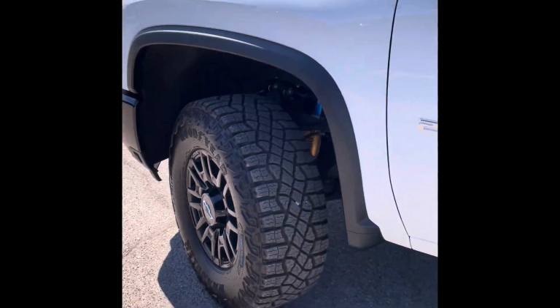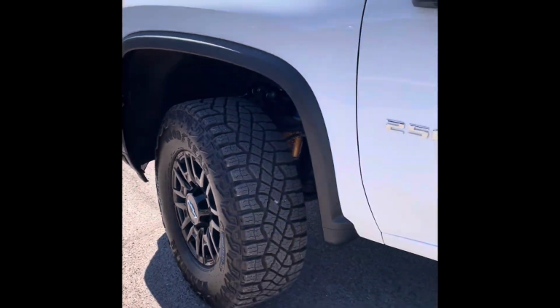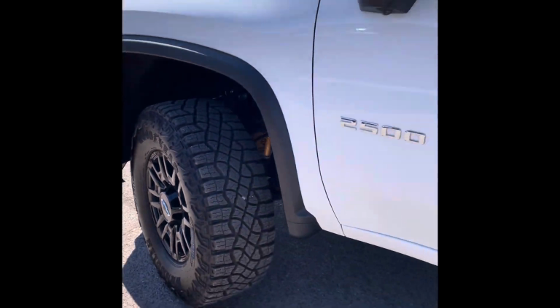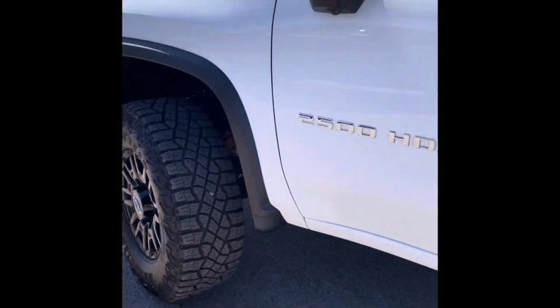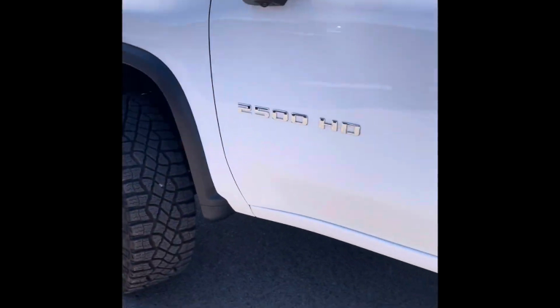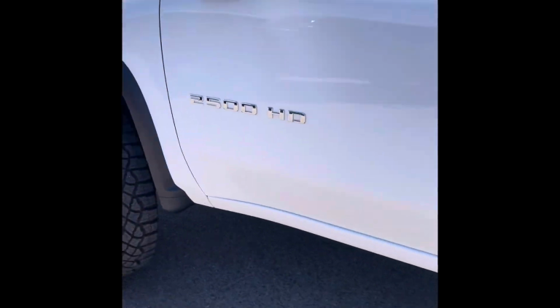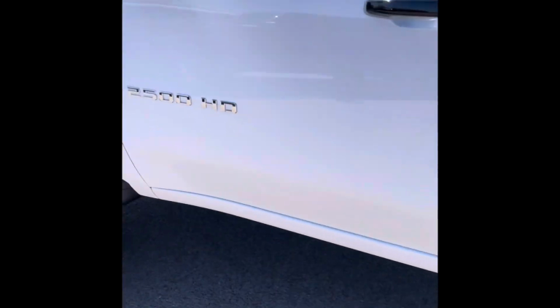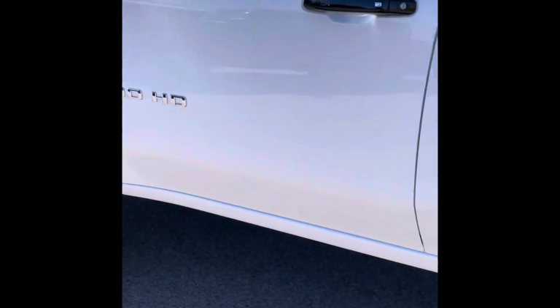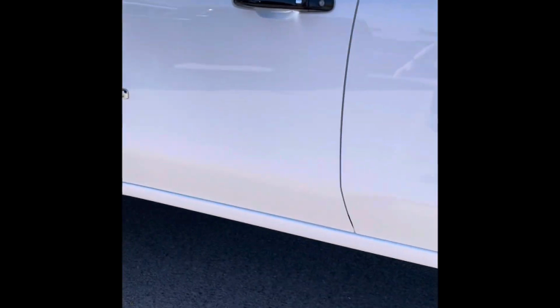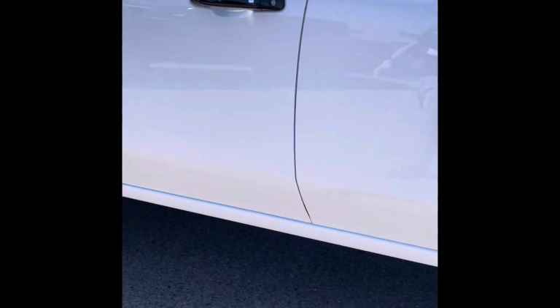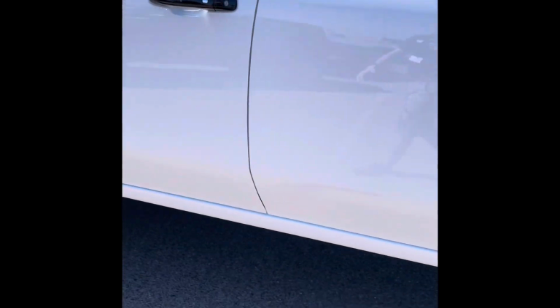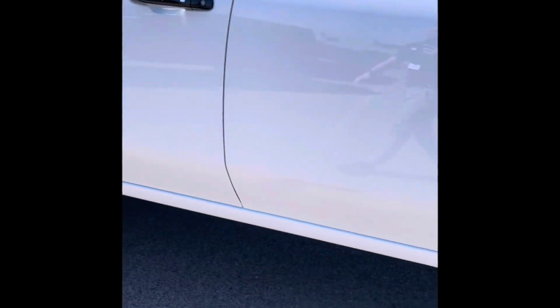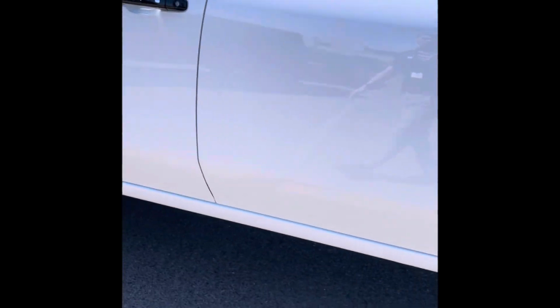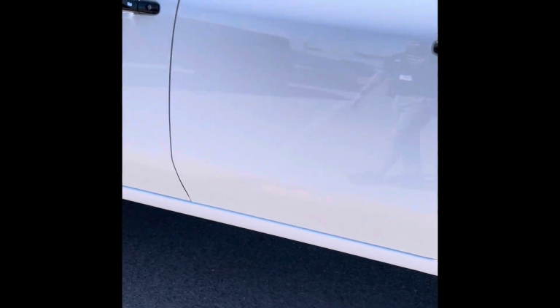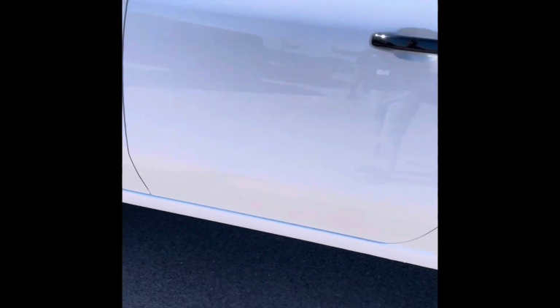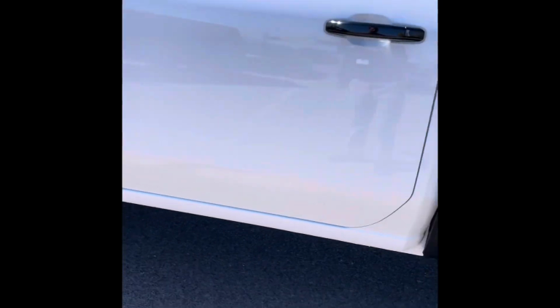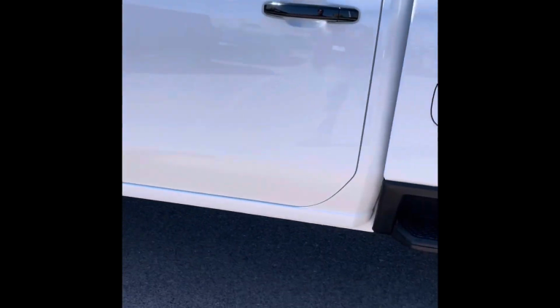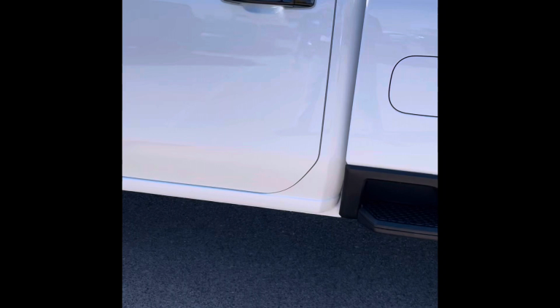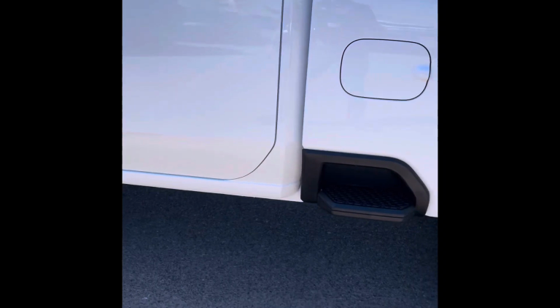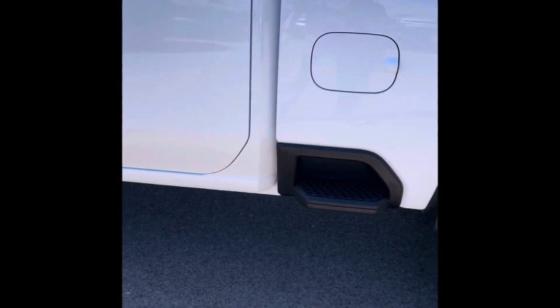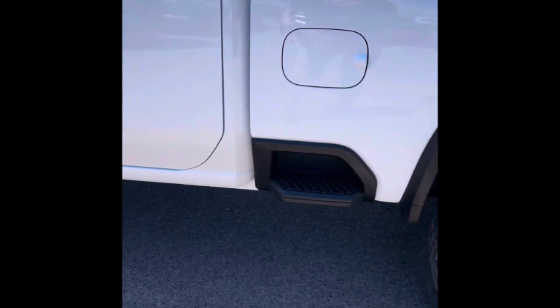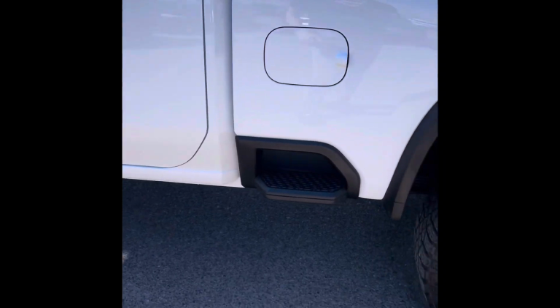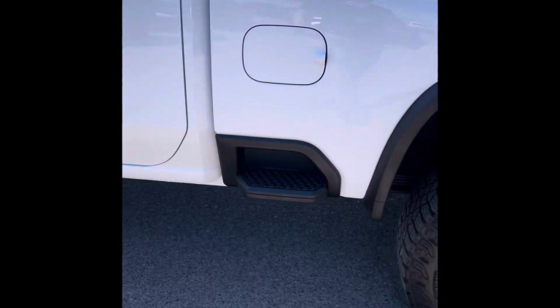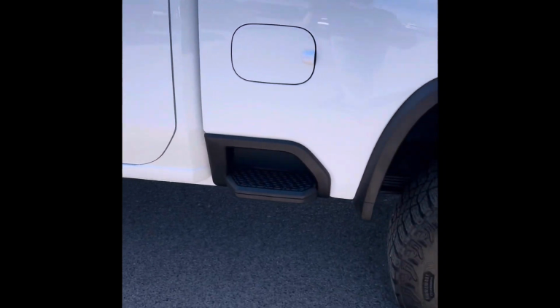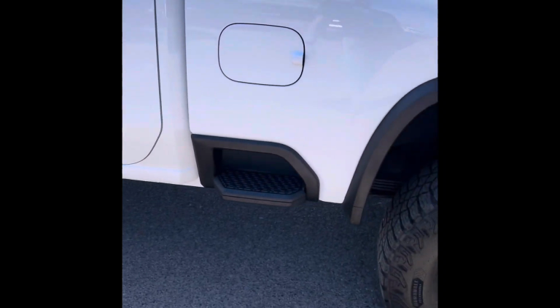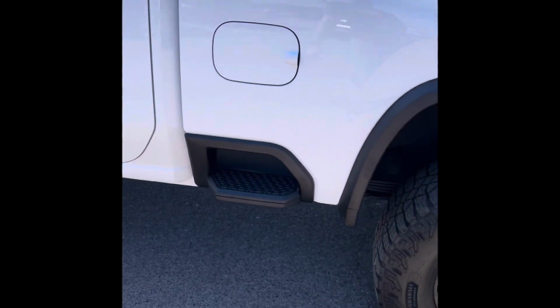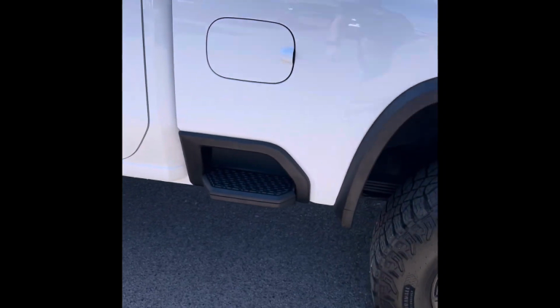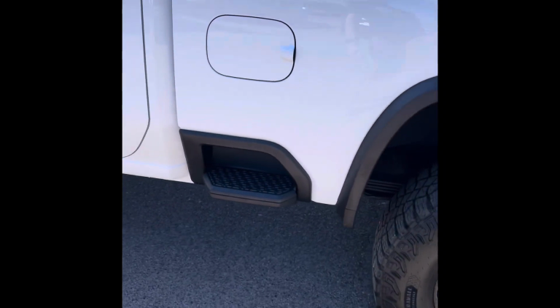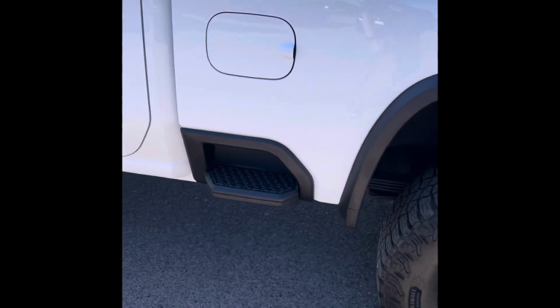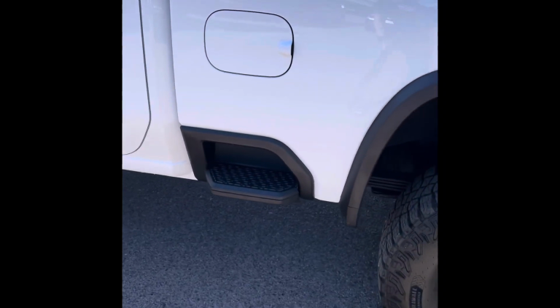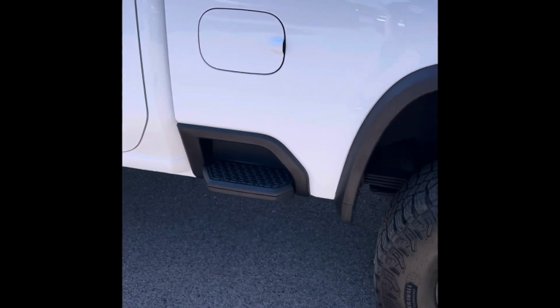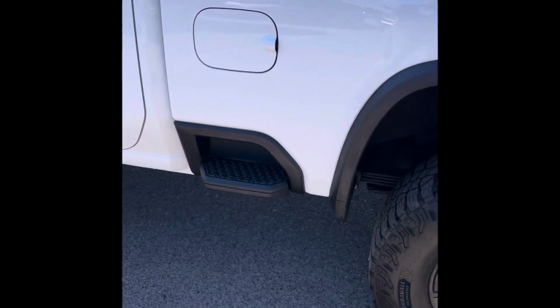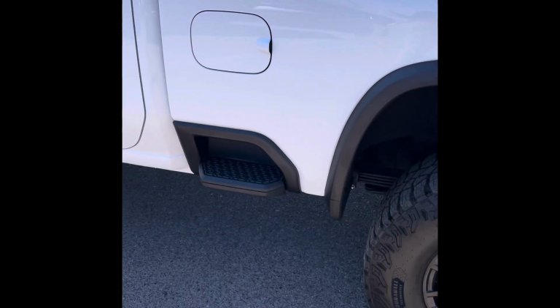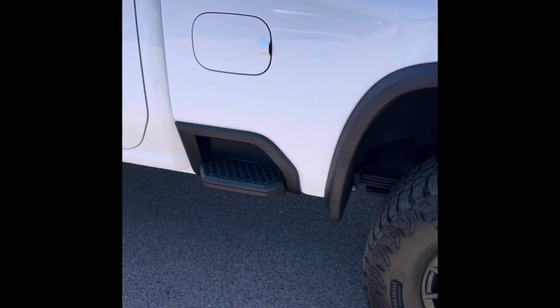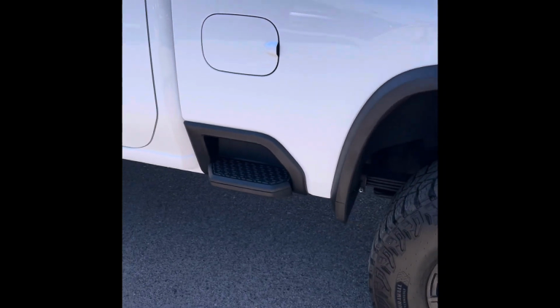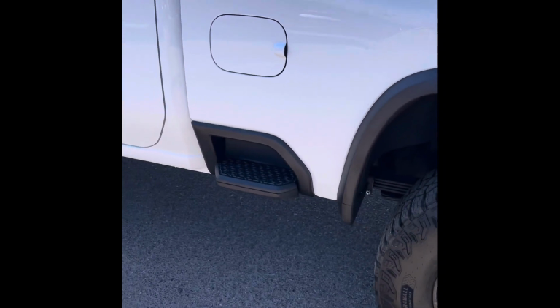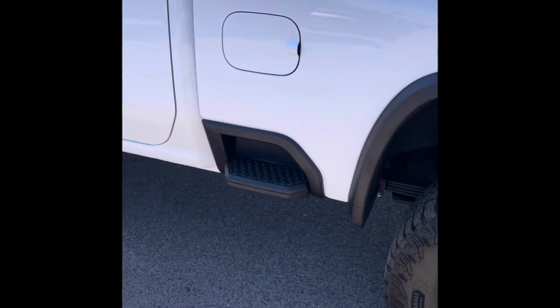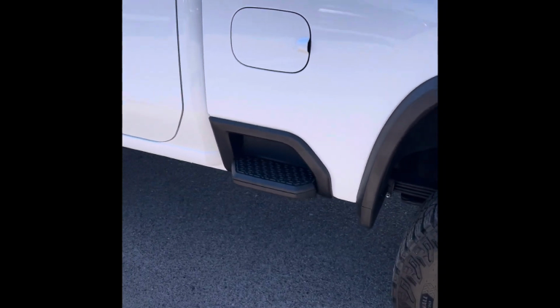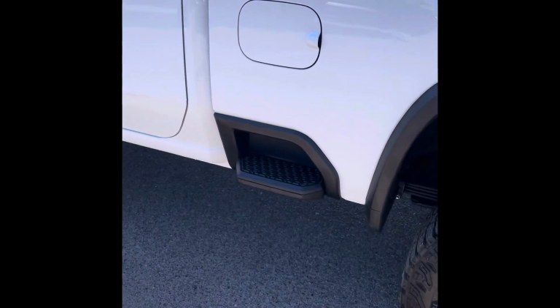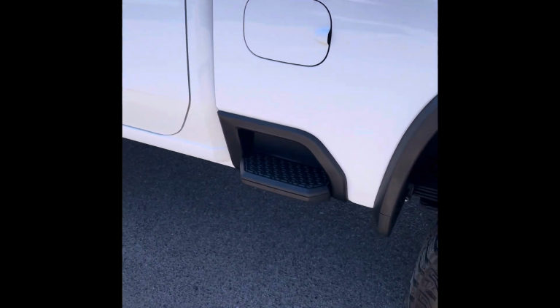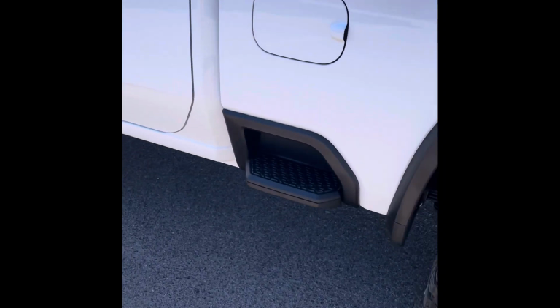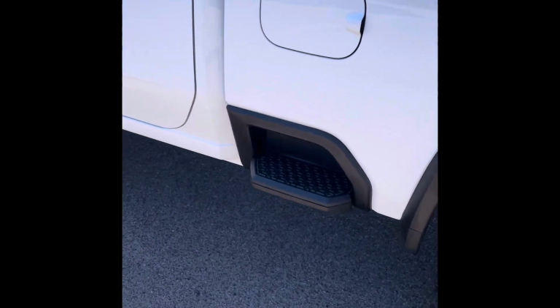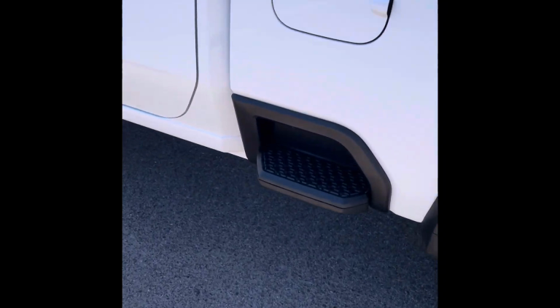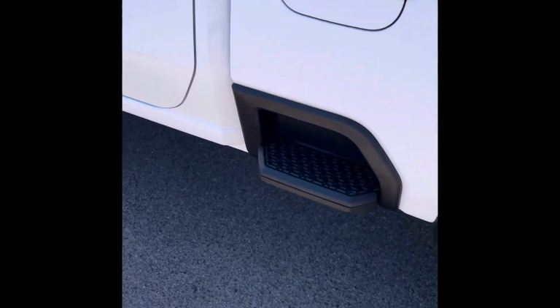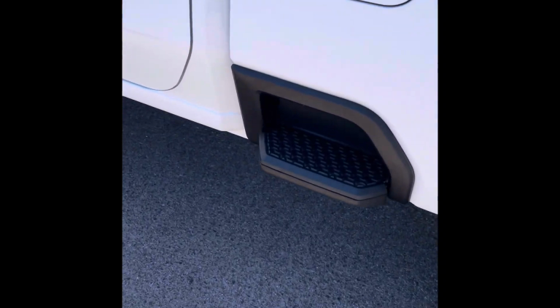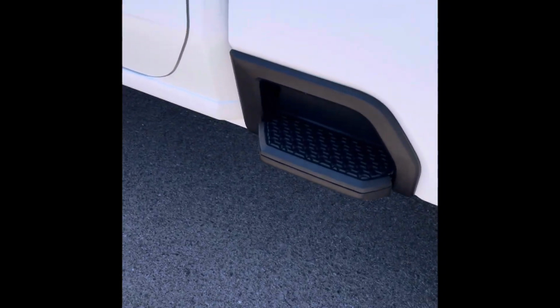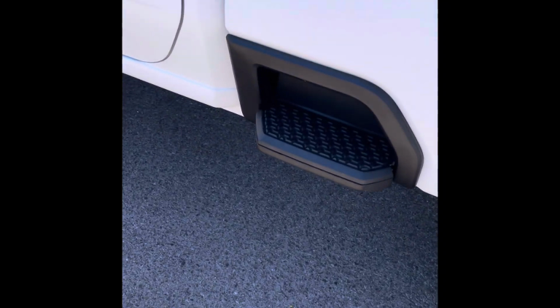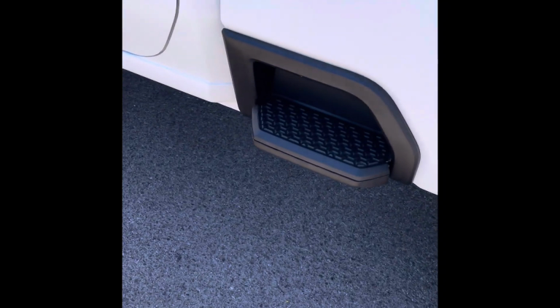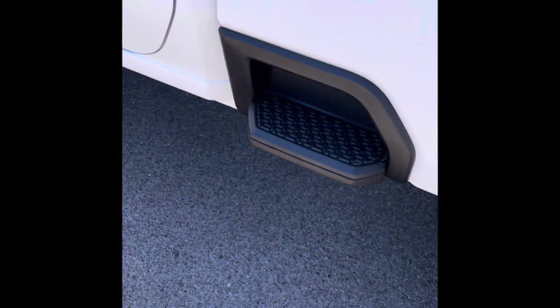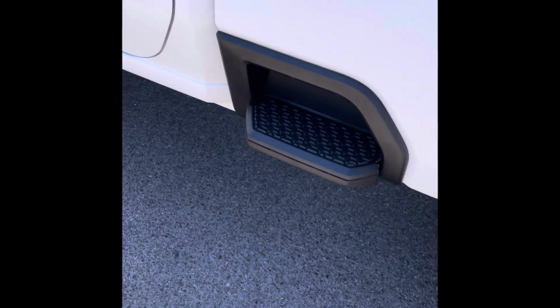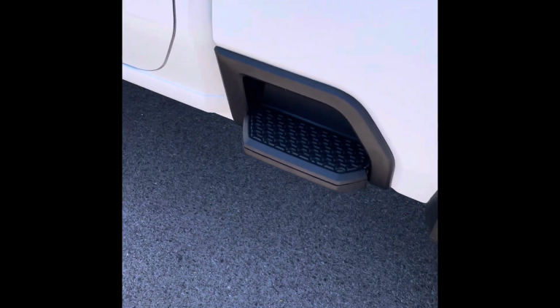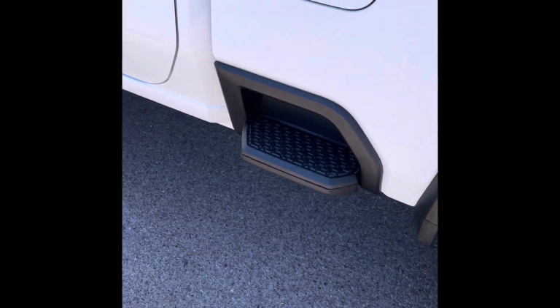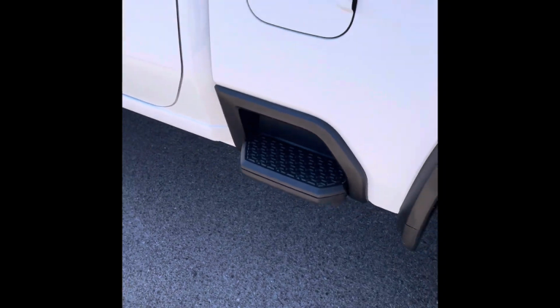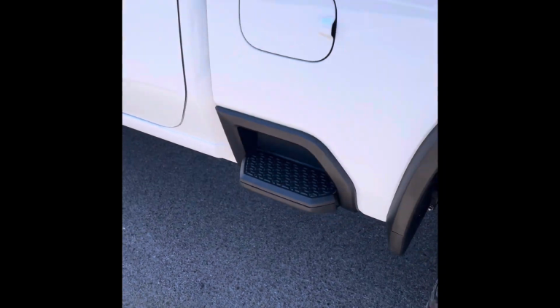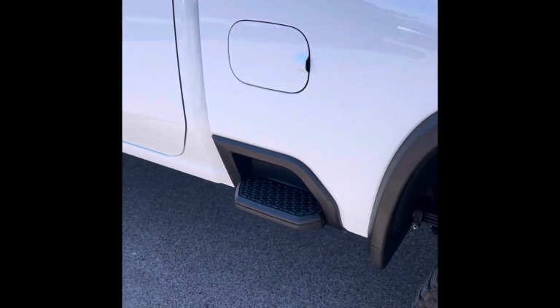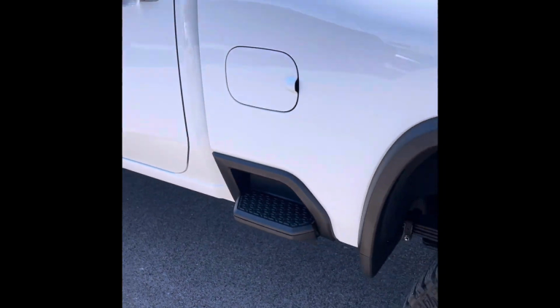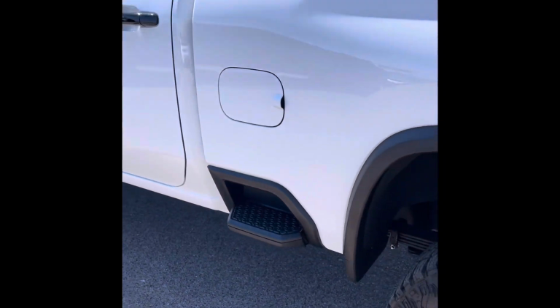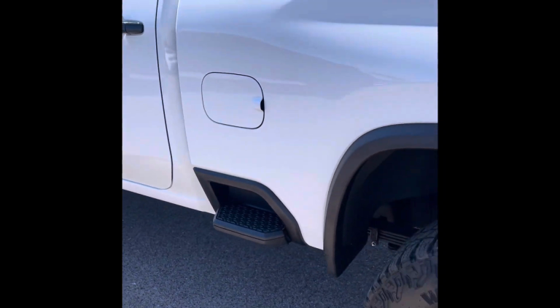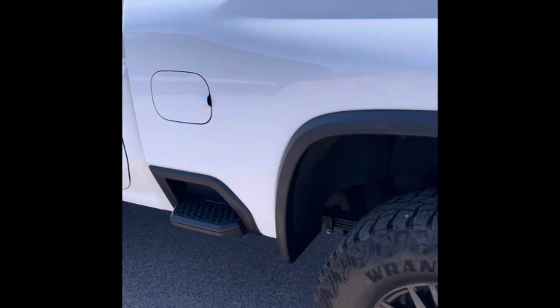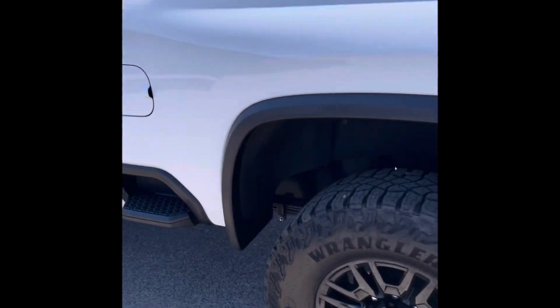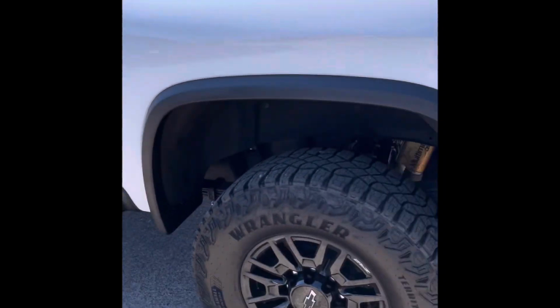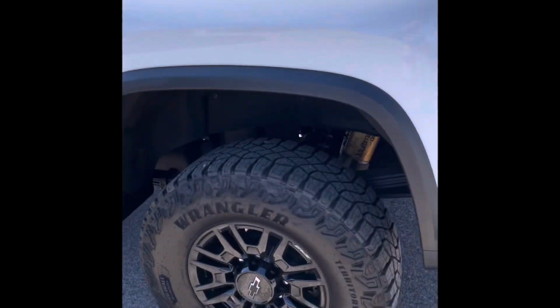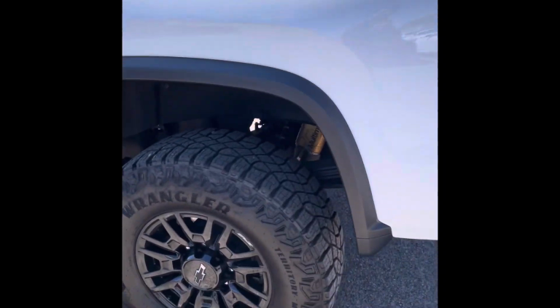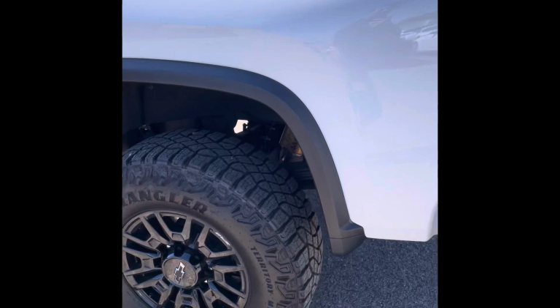I'm going to go ahead and do a little bit more of a walk-around so you can check it out. You can see right here it does have a side step, which is really nice.